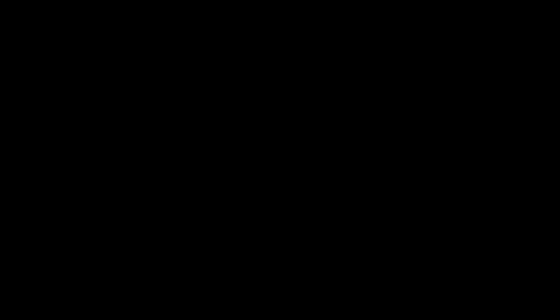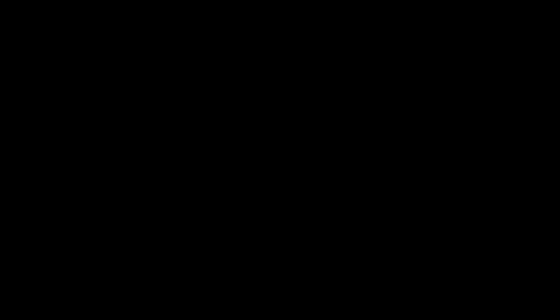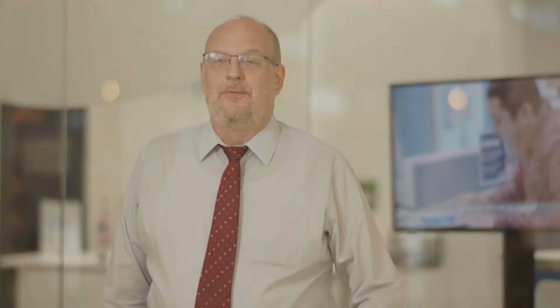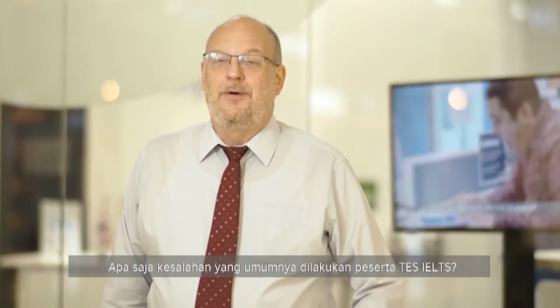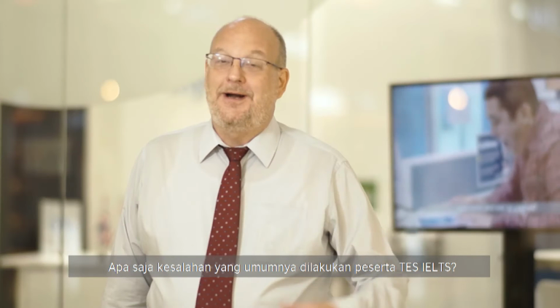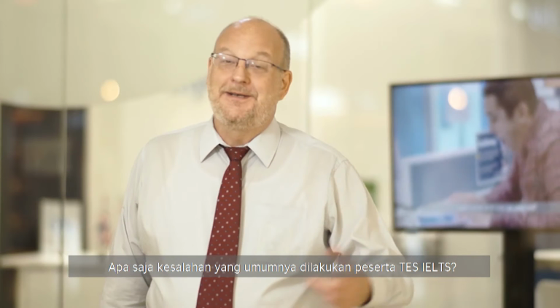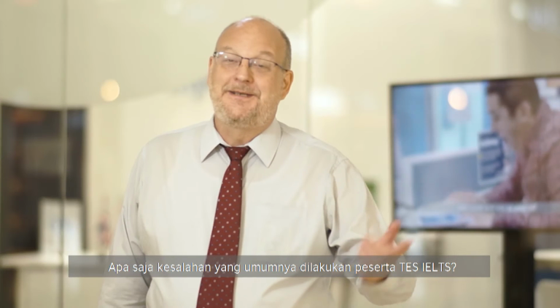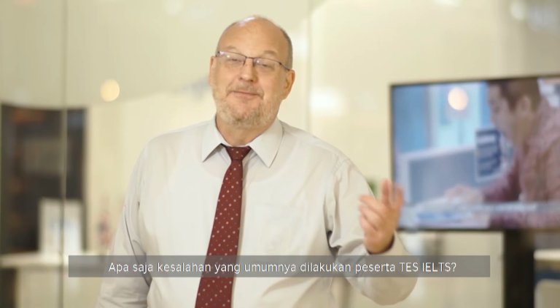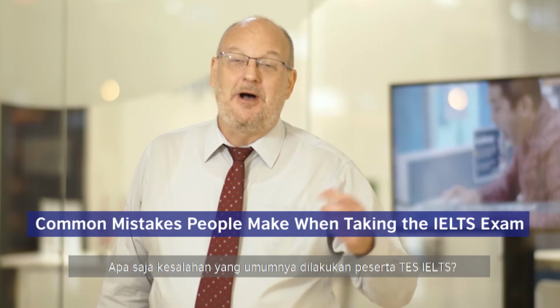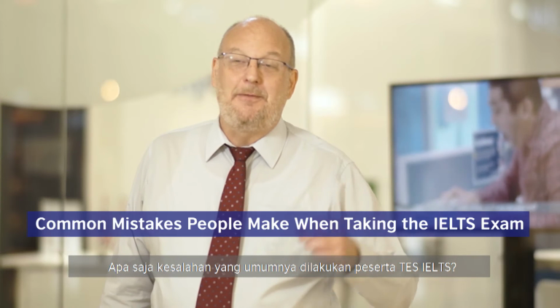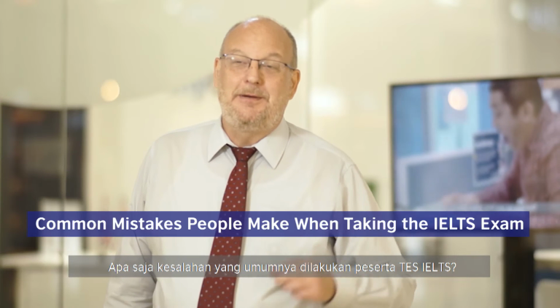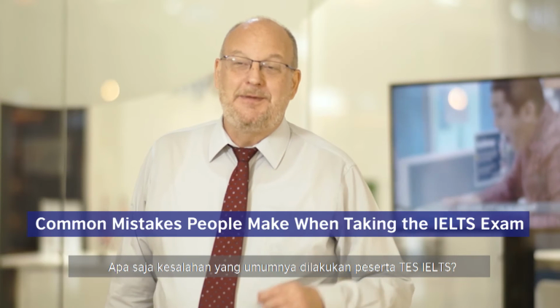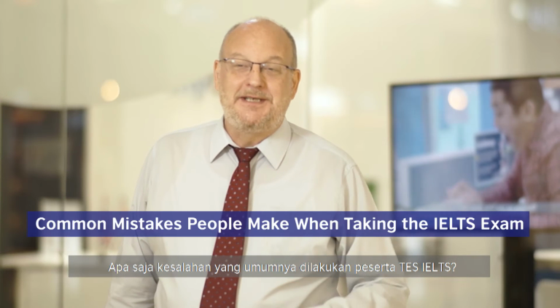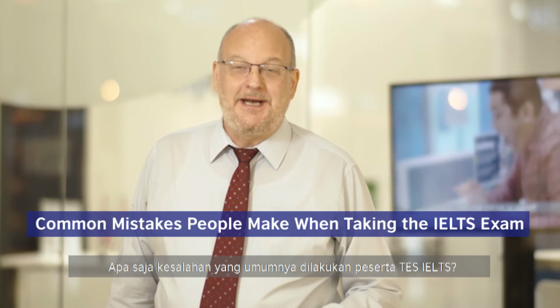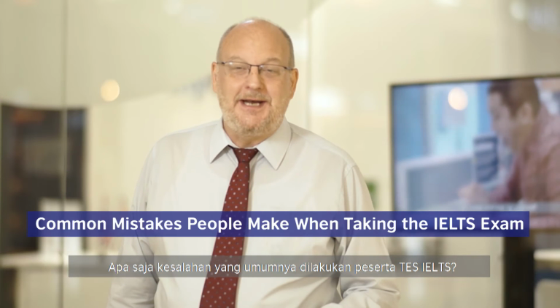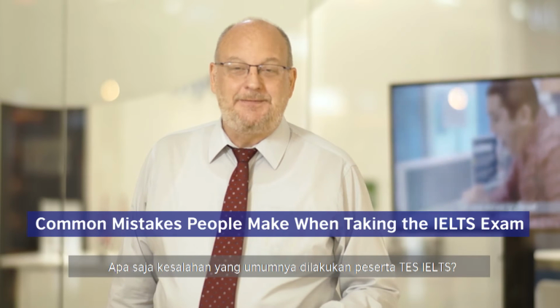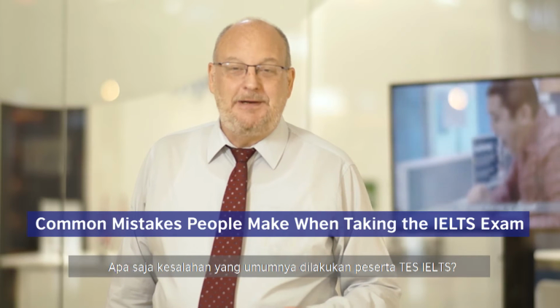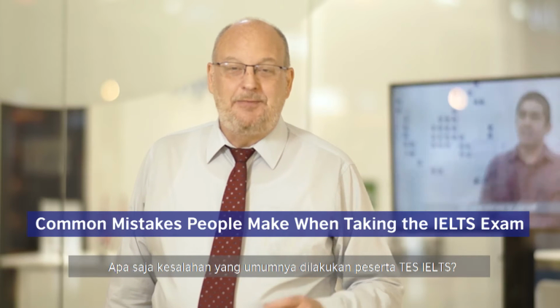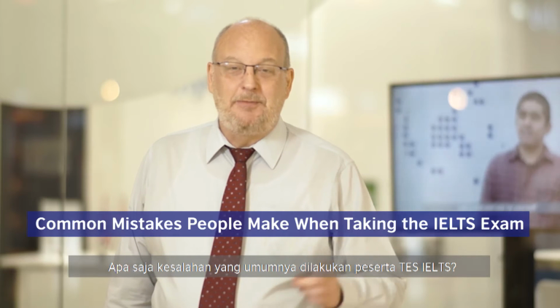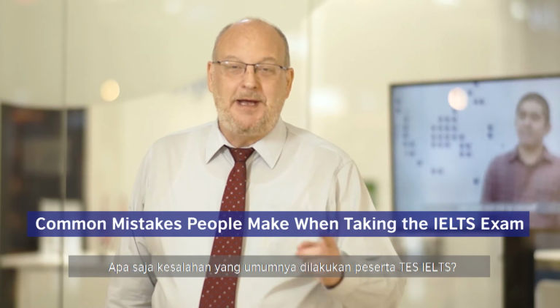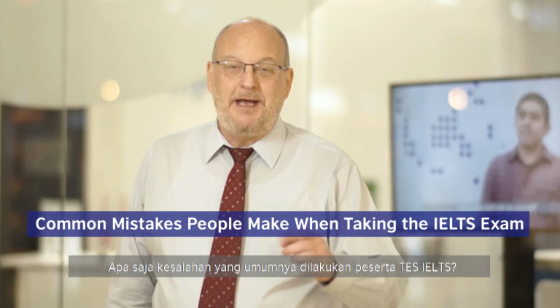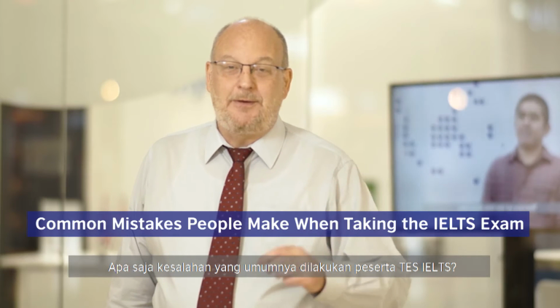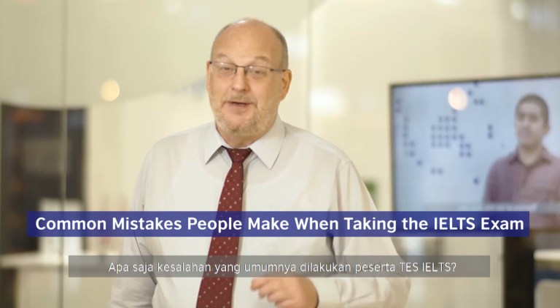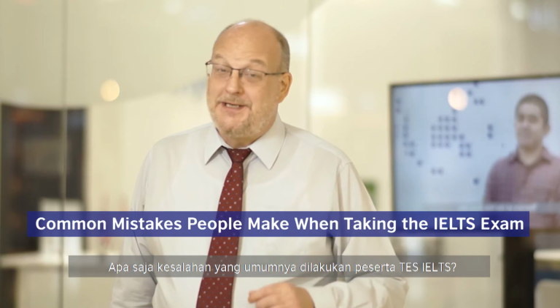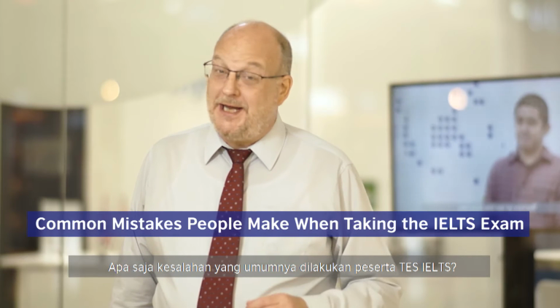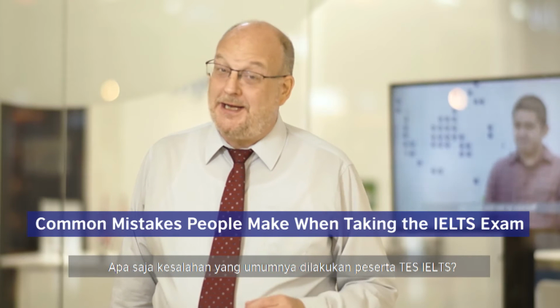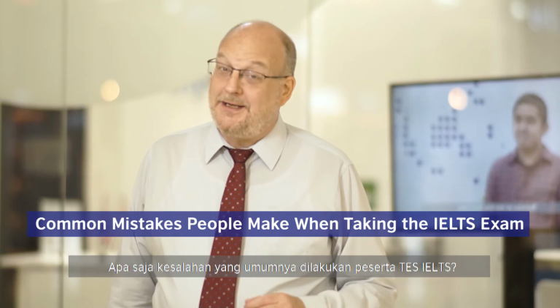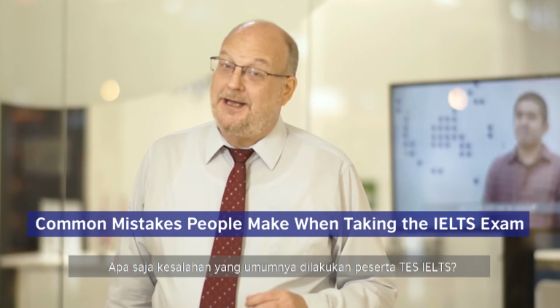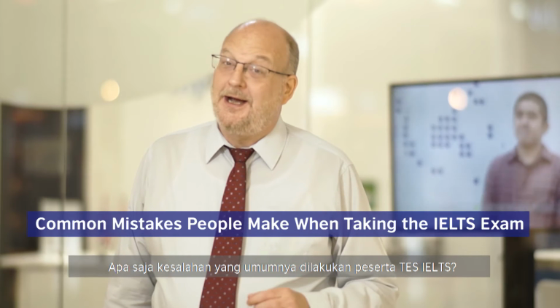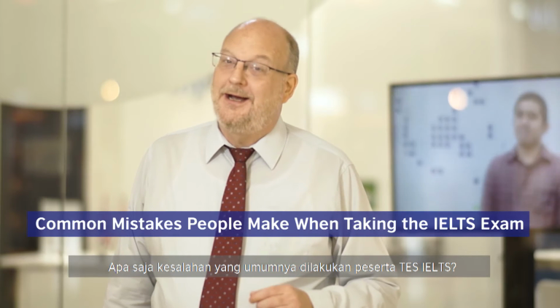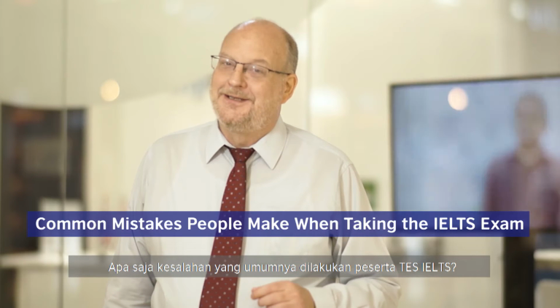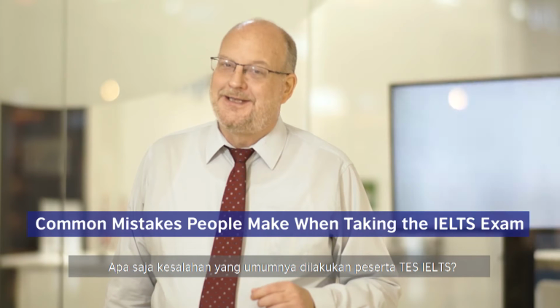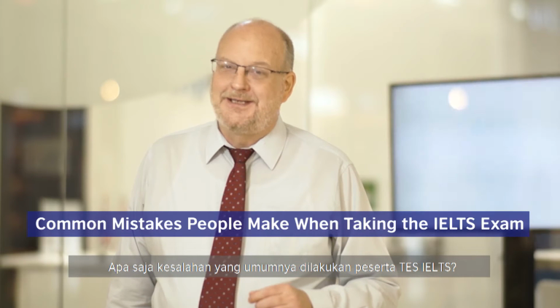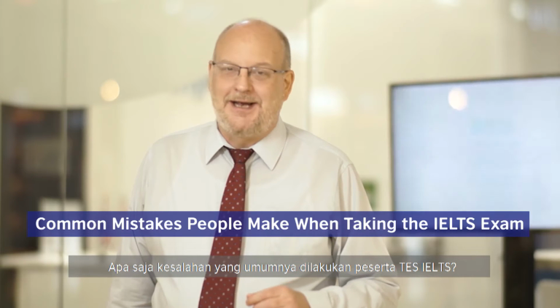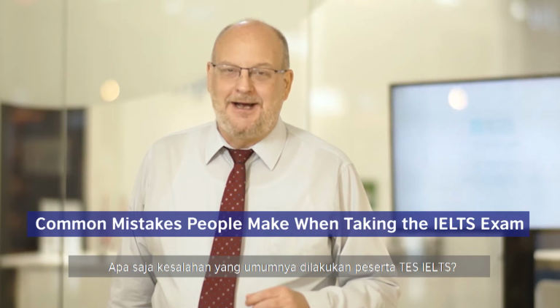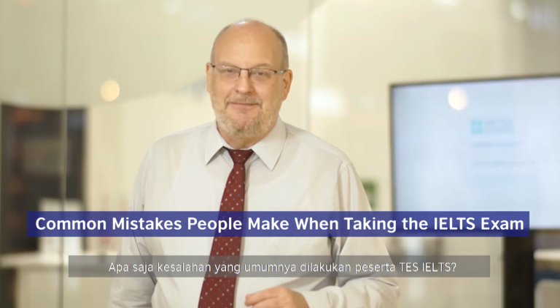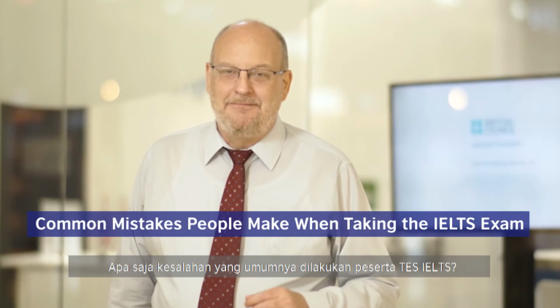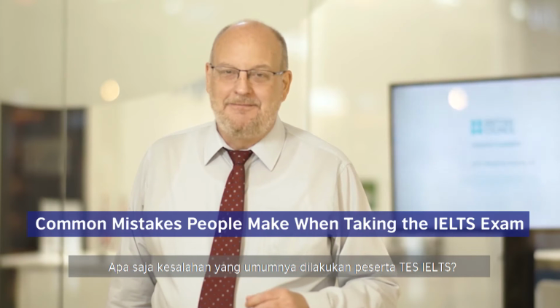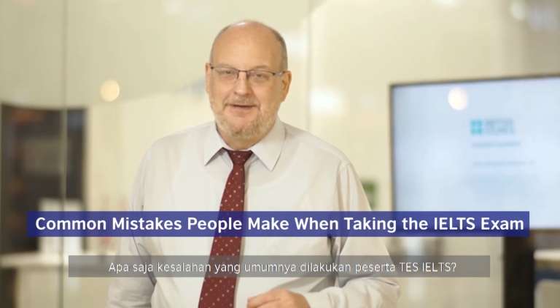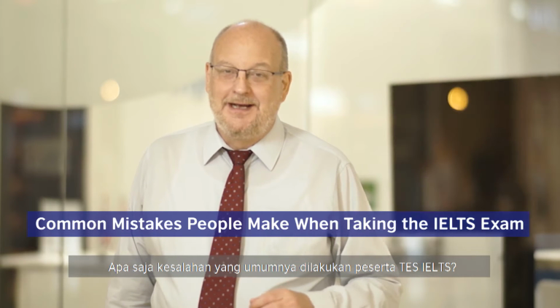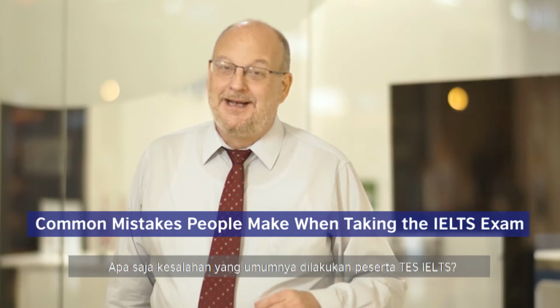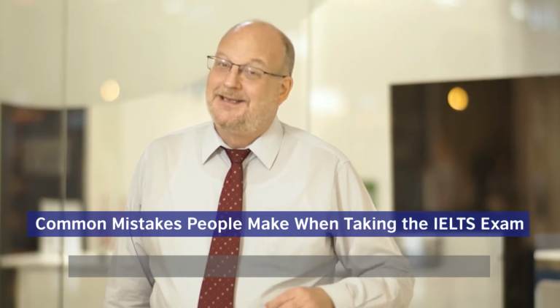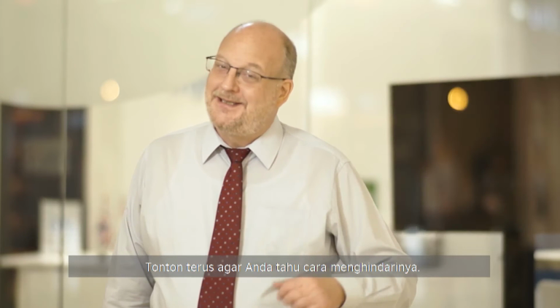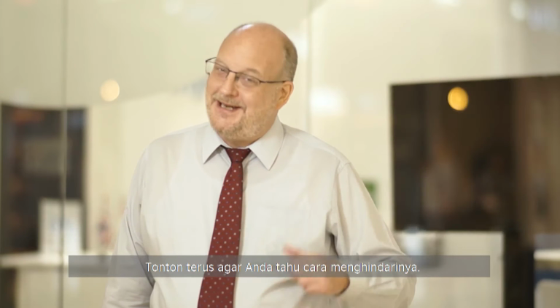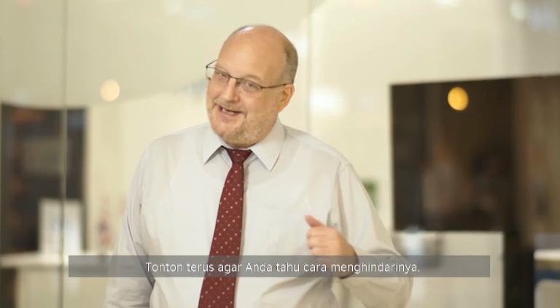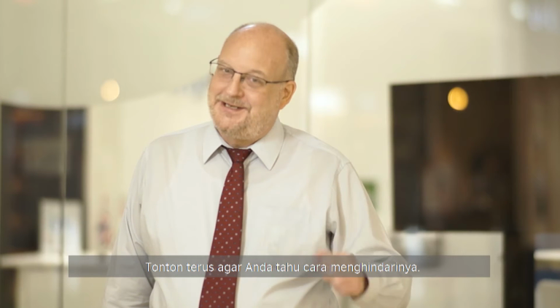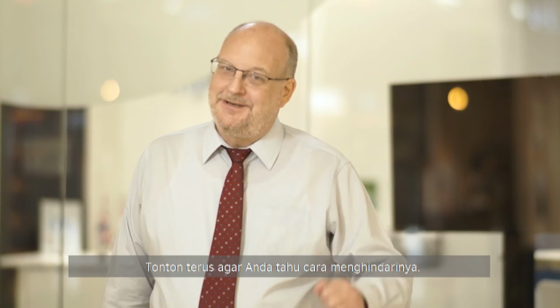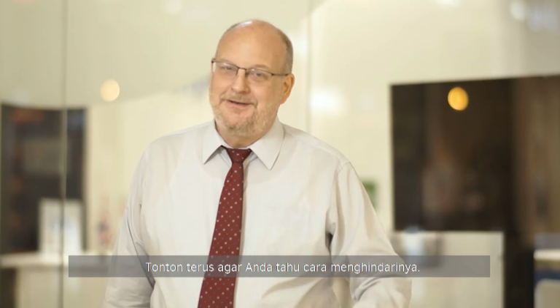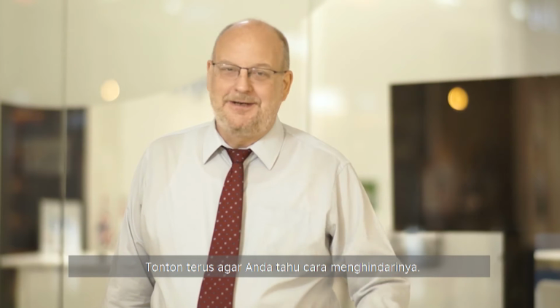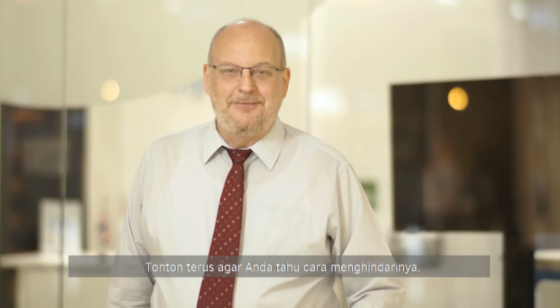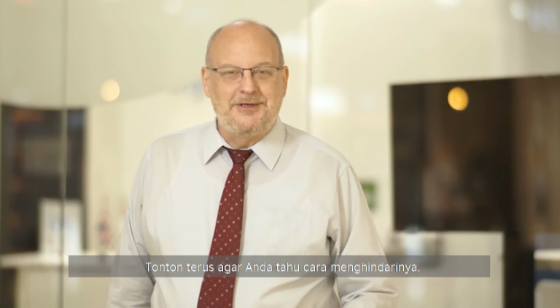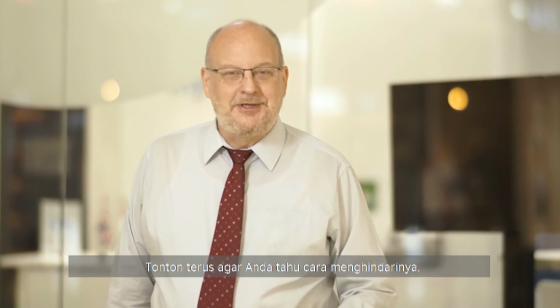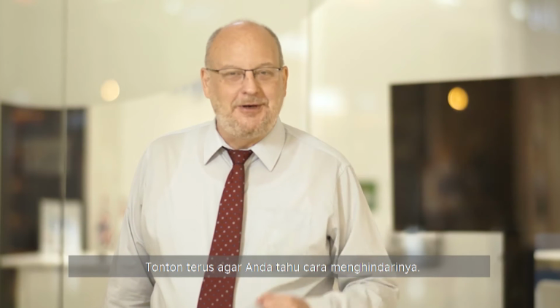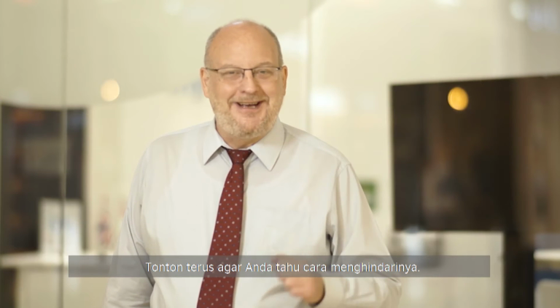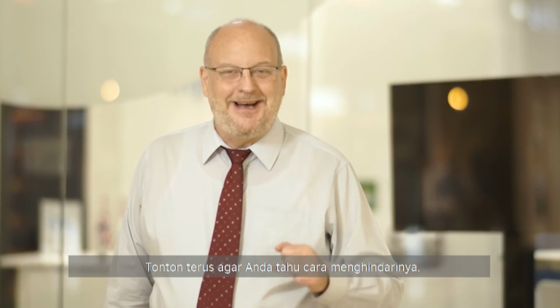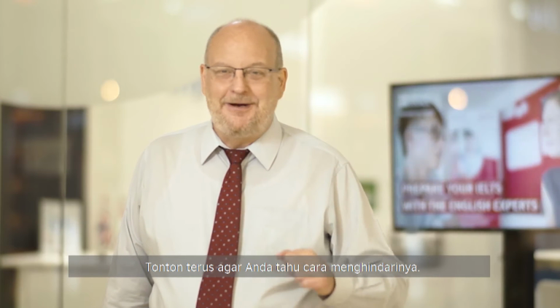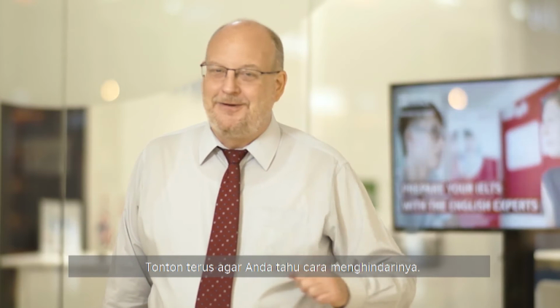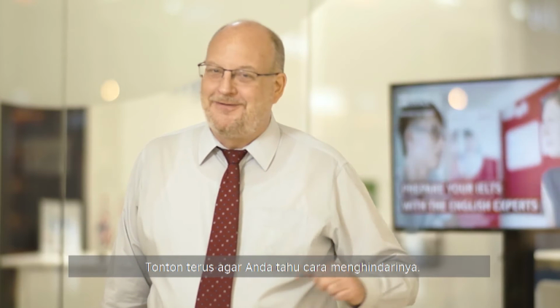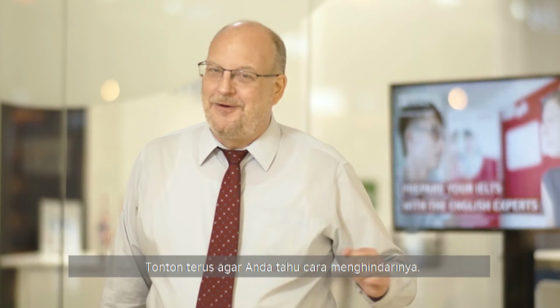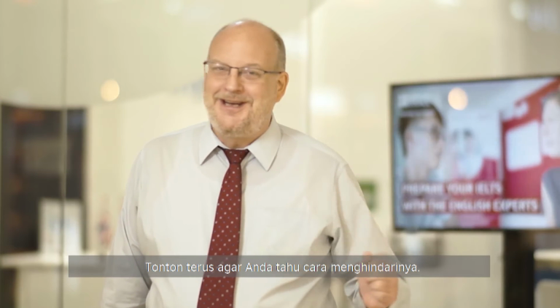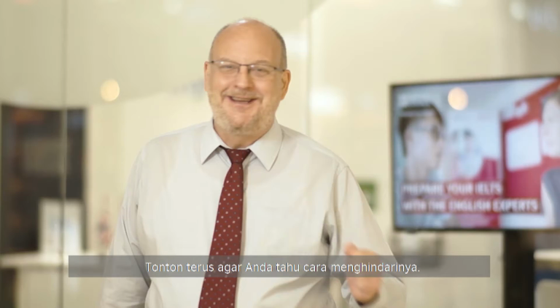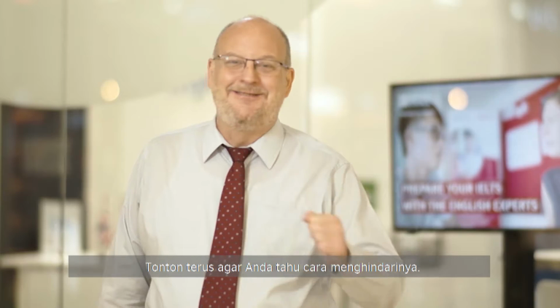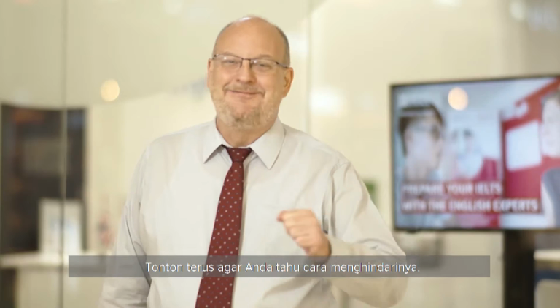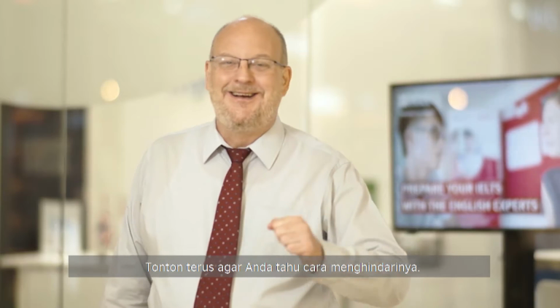What are some common mistakes people make when taking the IELTS exam? Stay tuned and we'll show you how to avoid them.